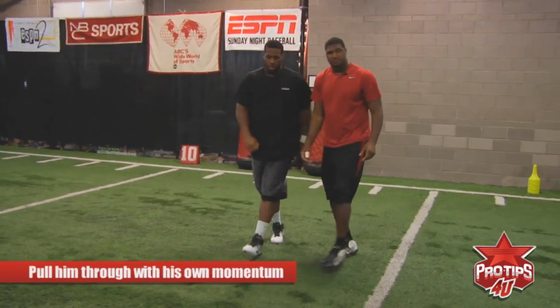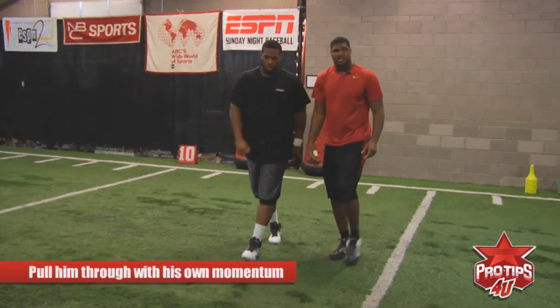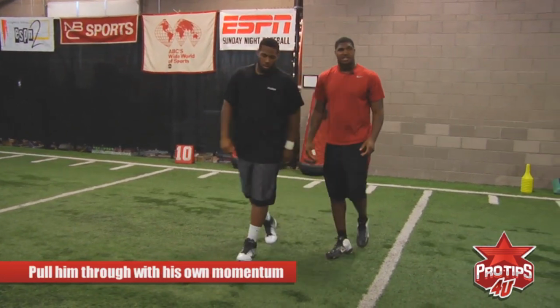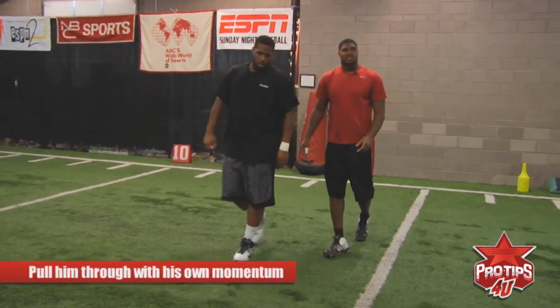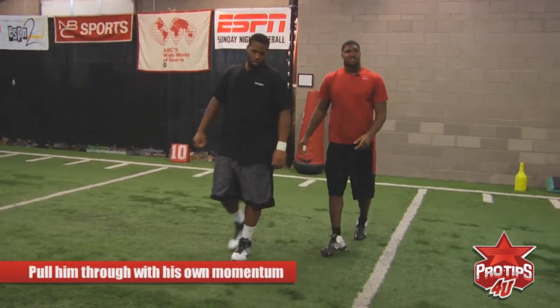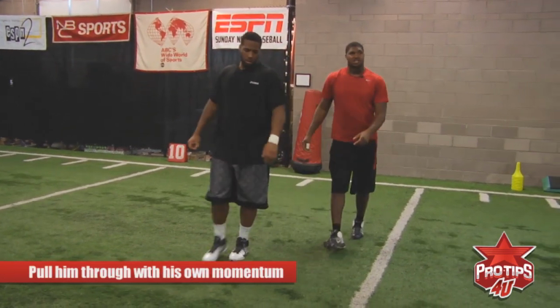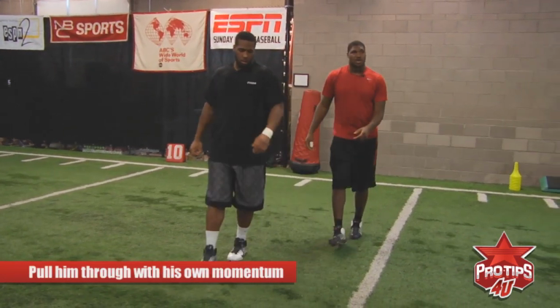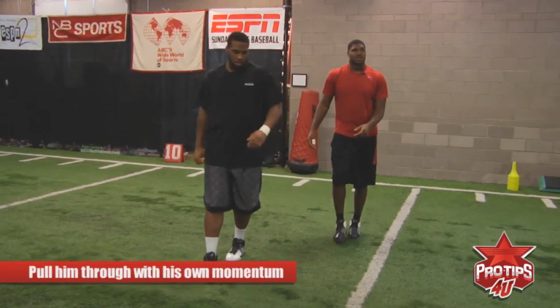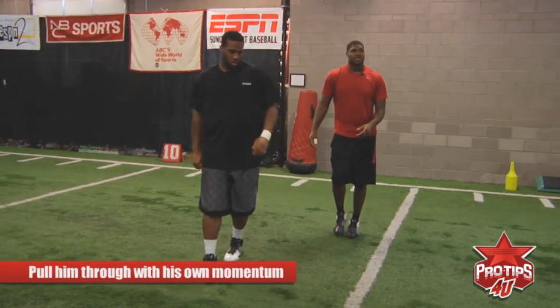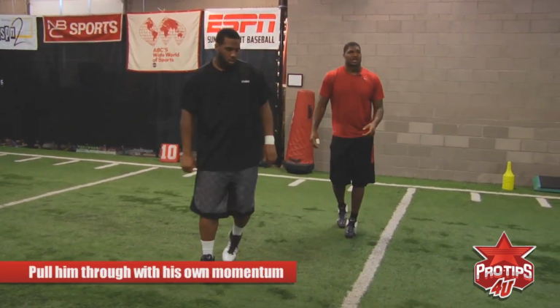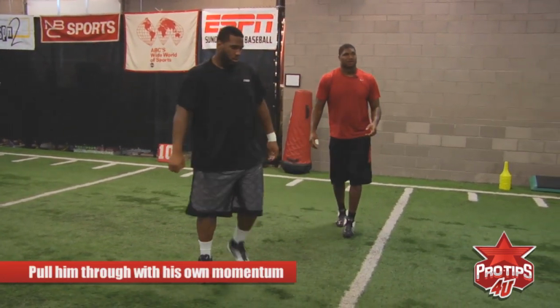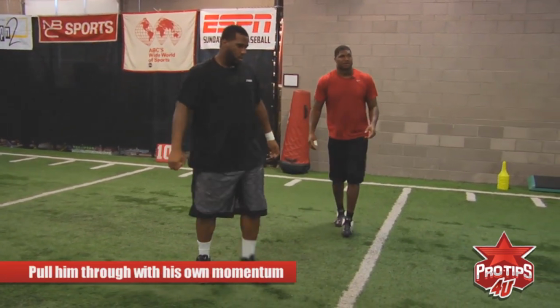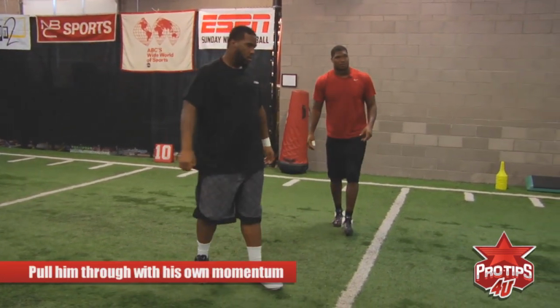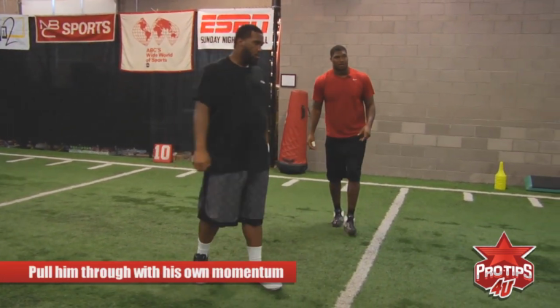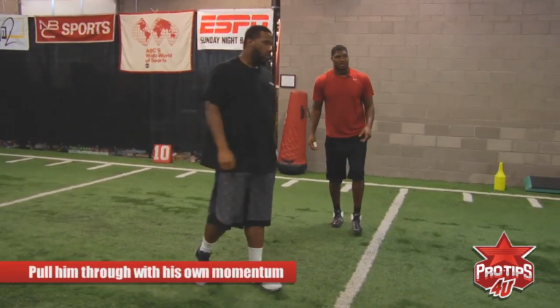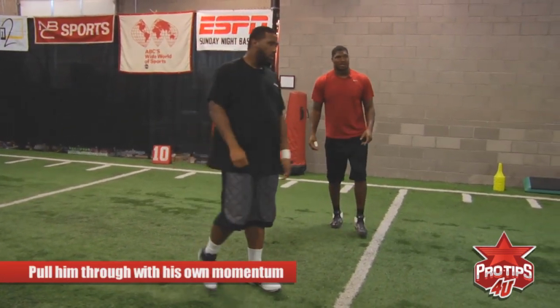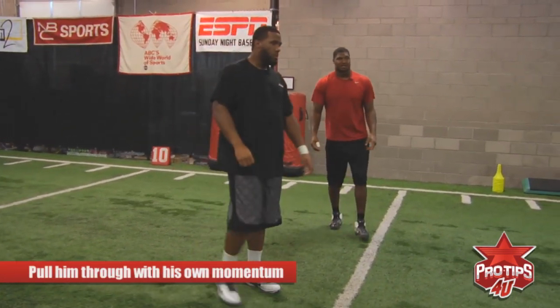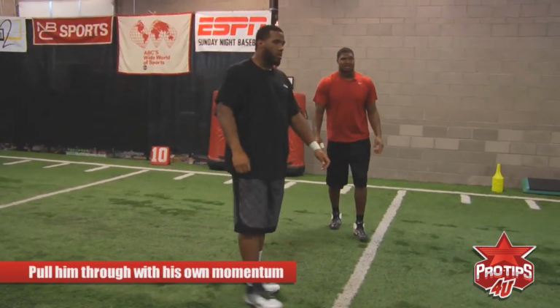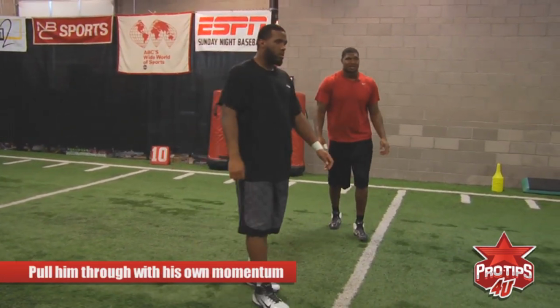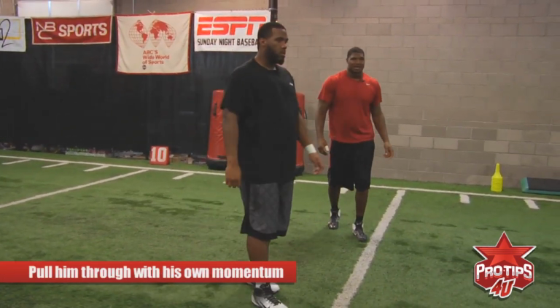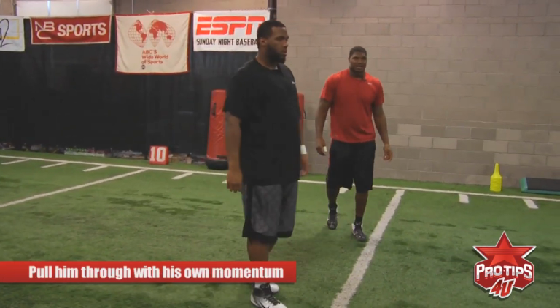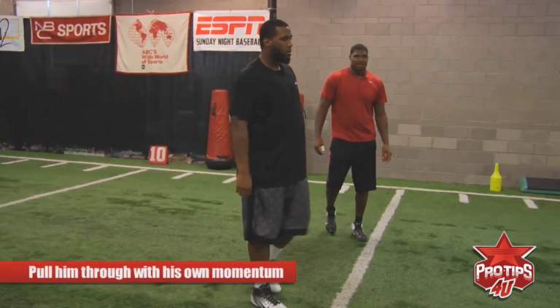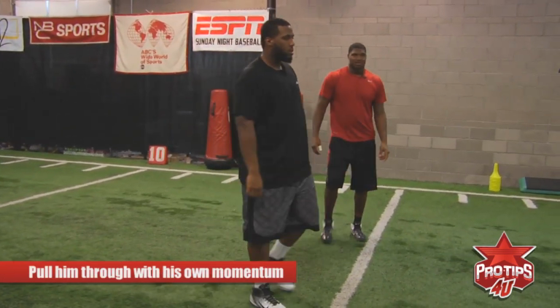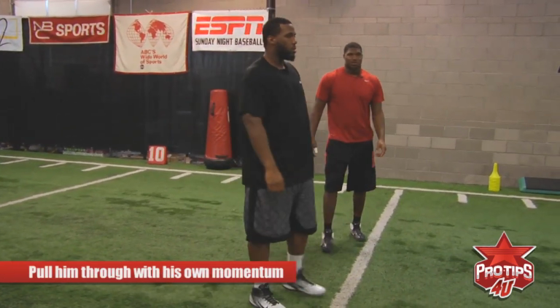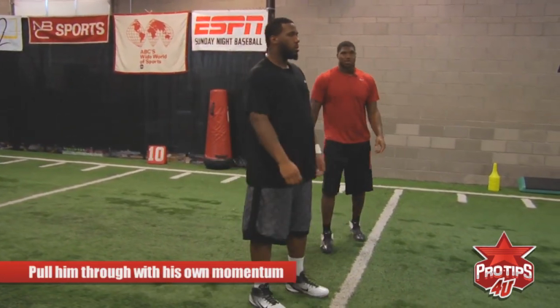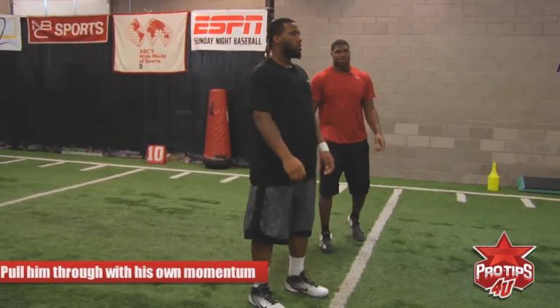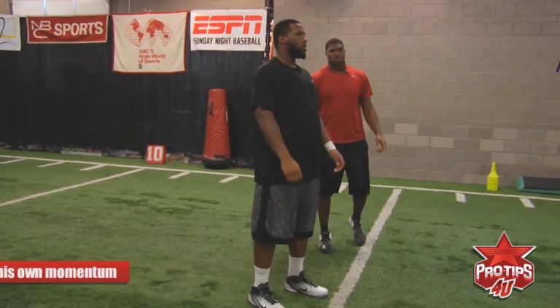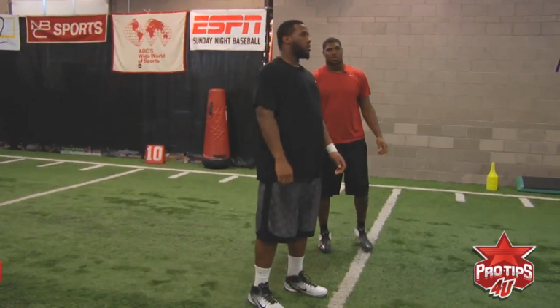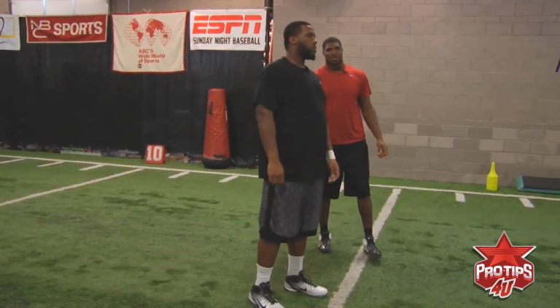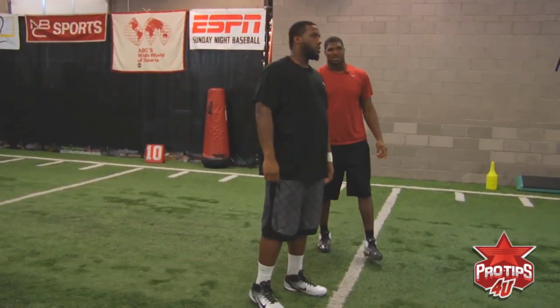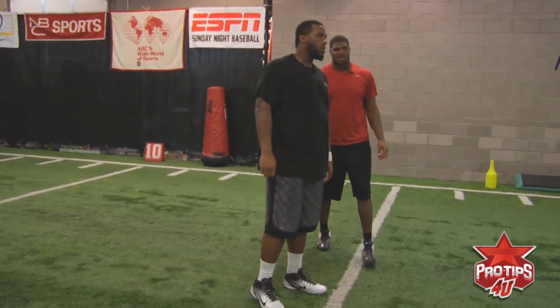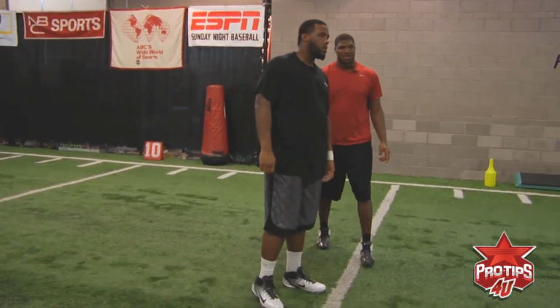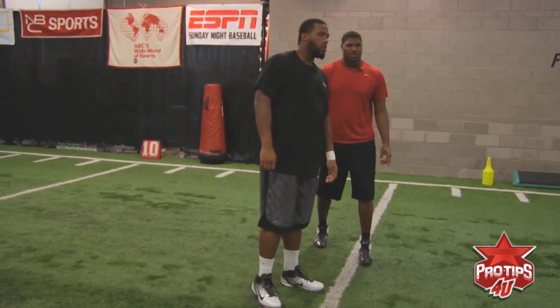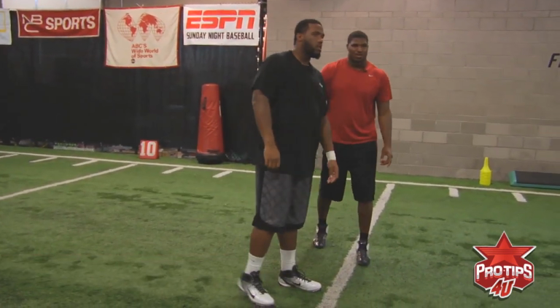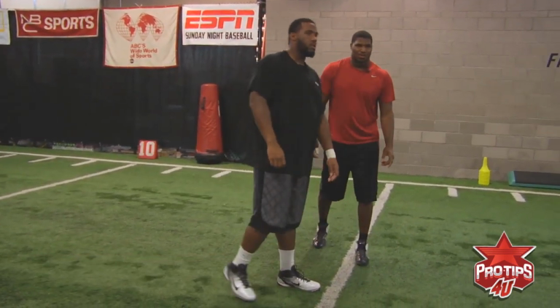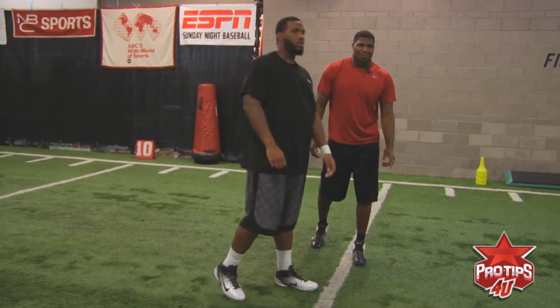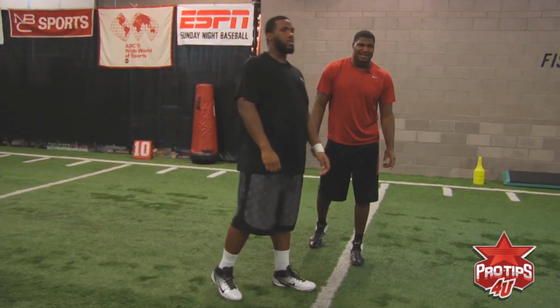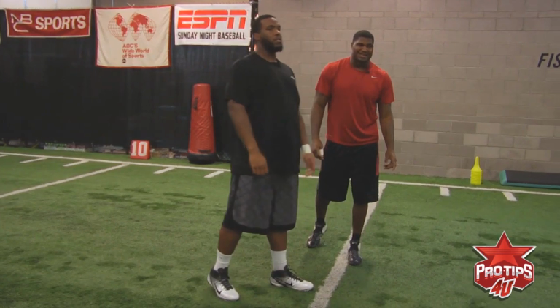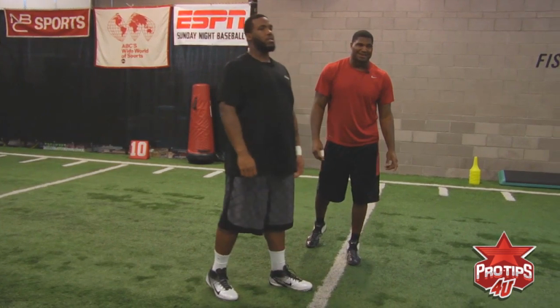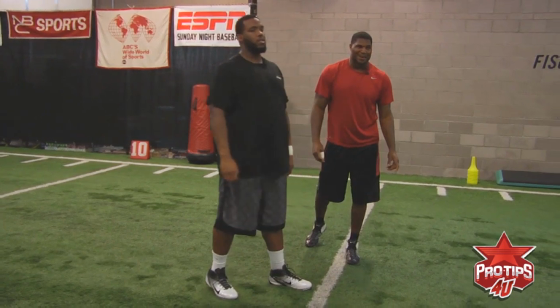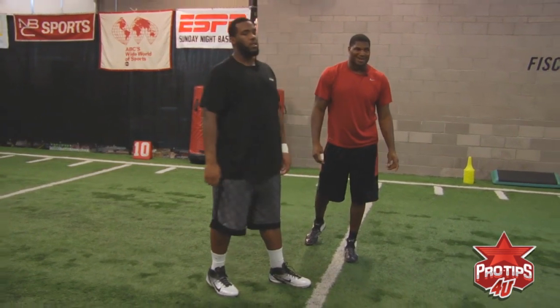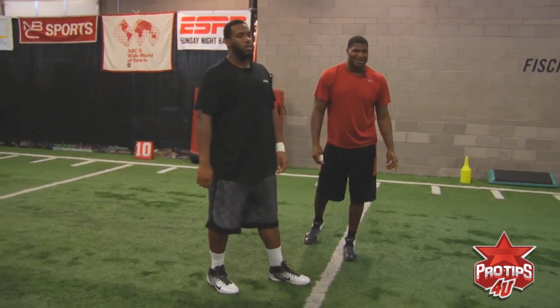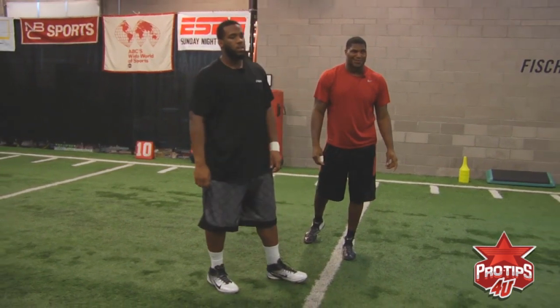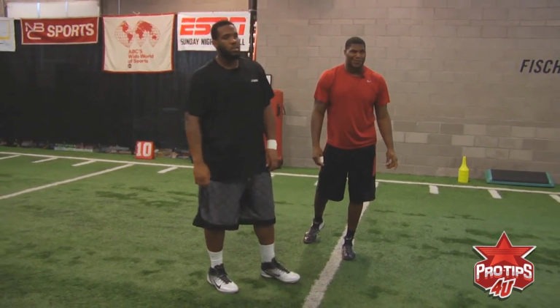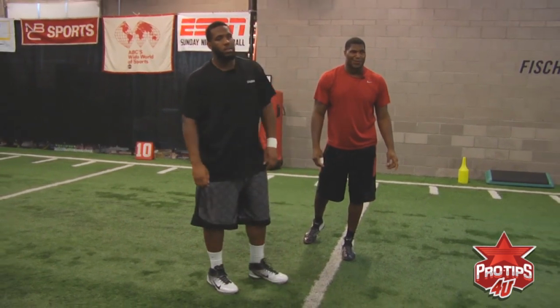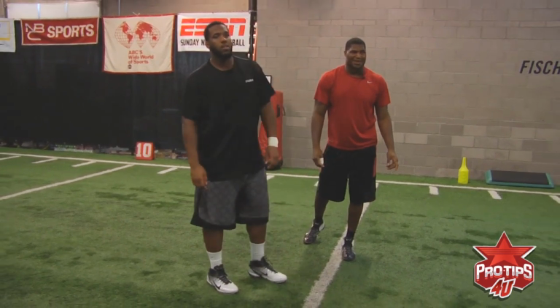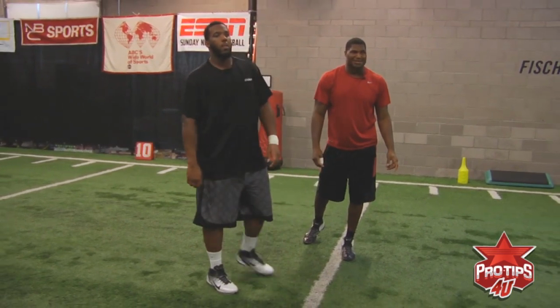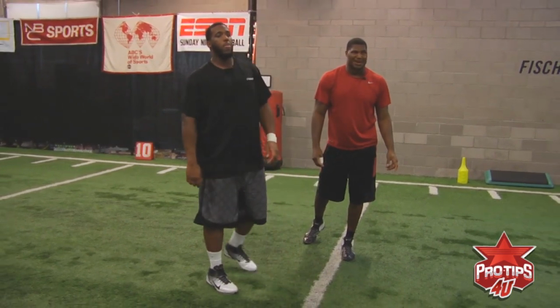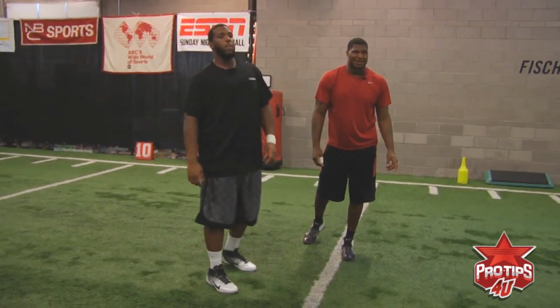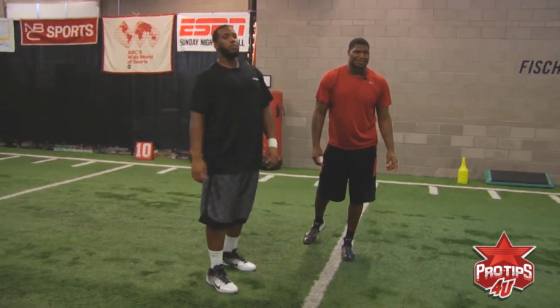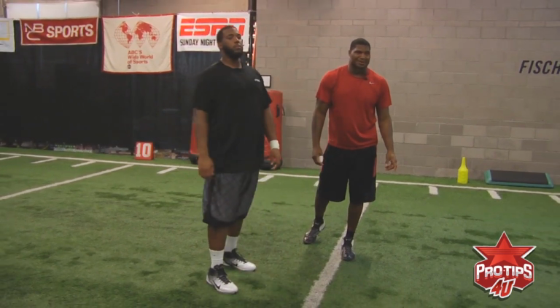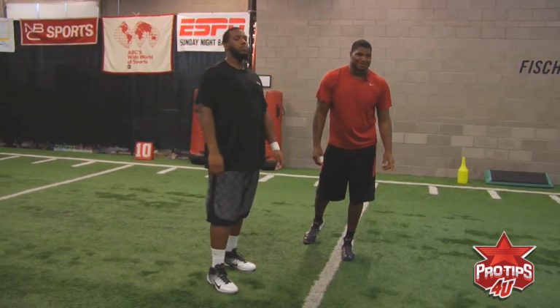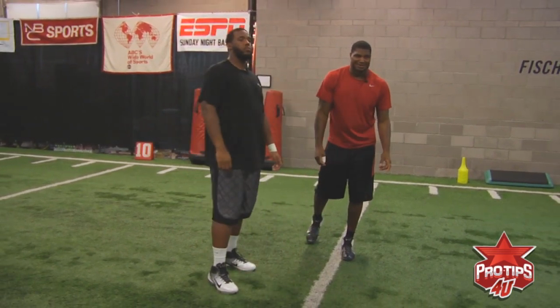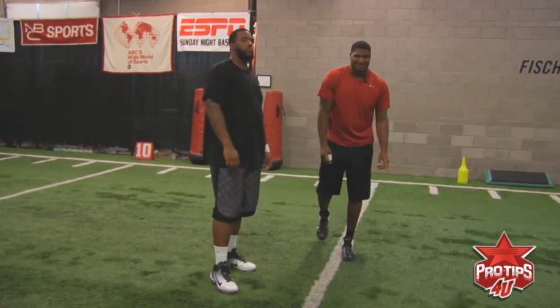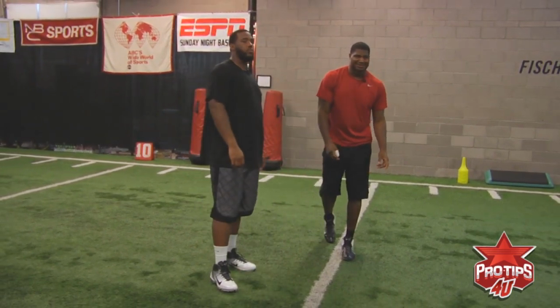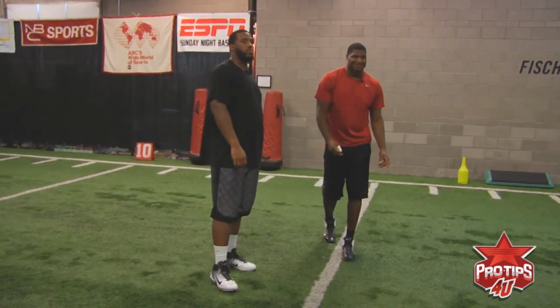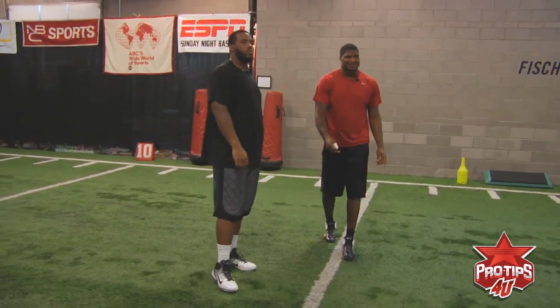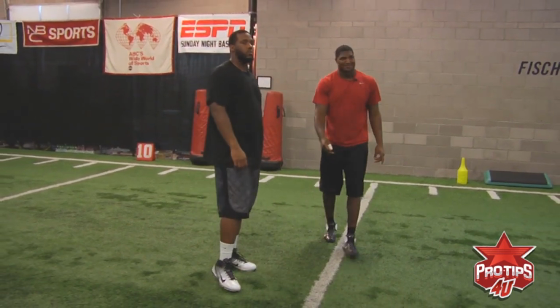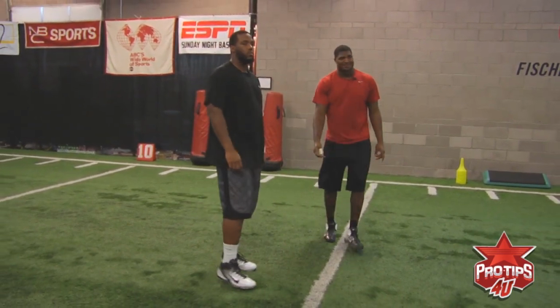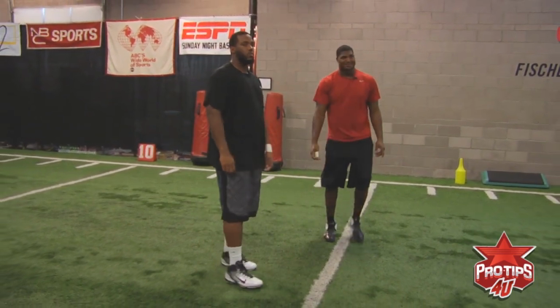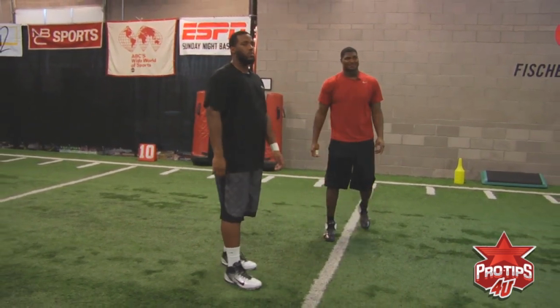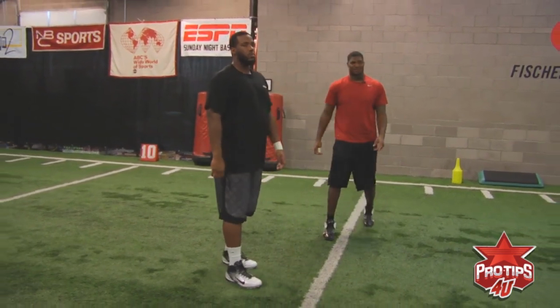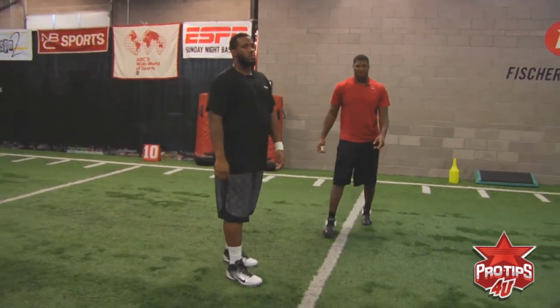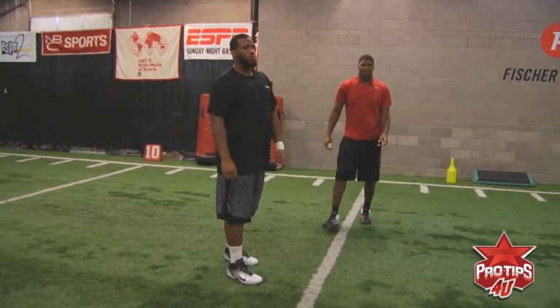To show you this, I'm going to bring in yours truly, my teammate, Ricky Dale Lumpkin Junior.